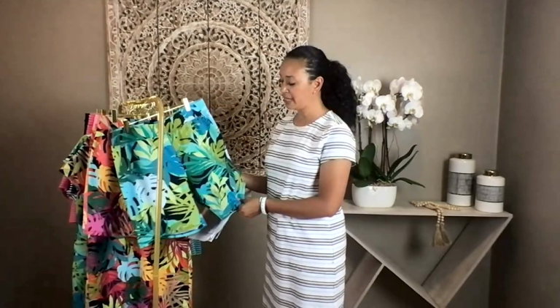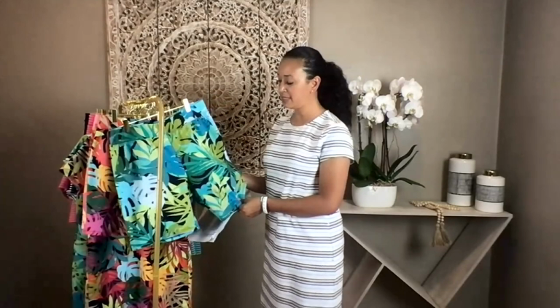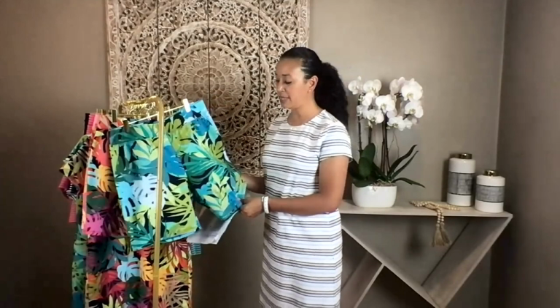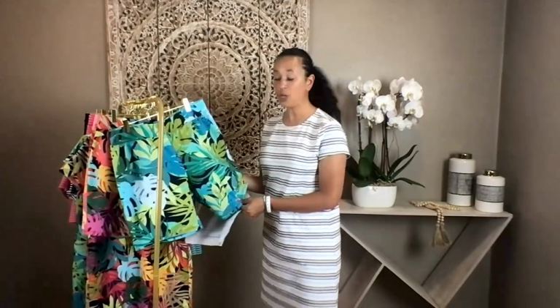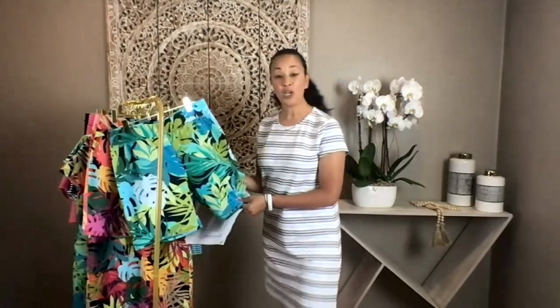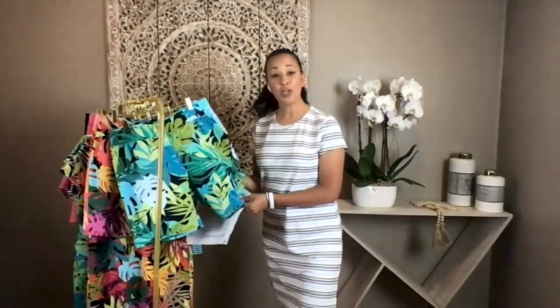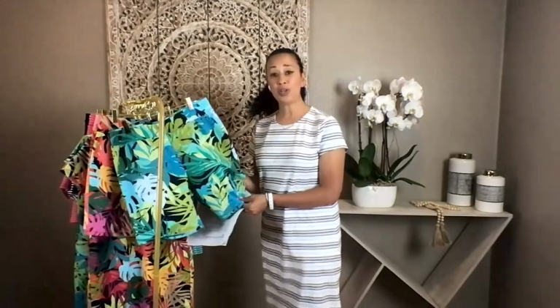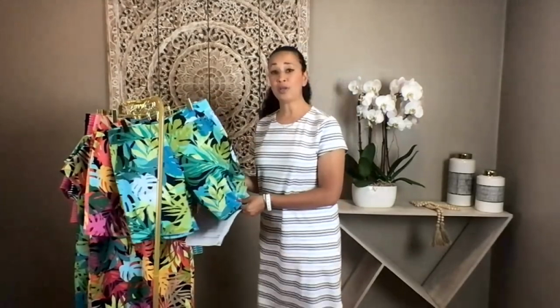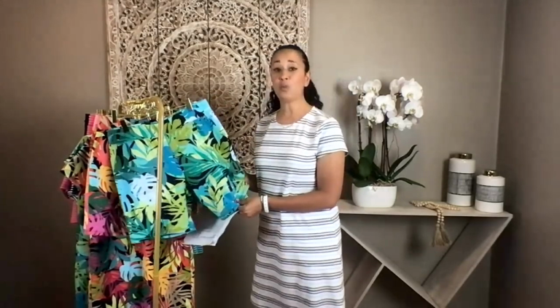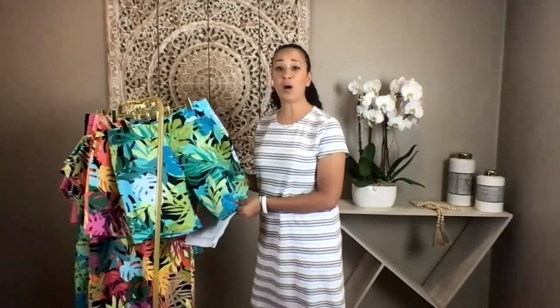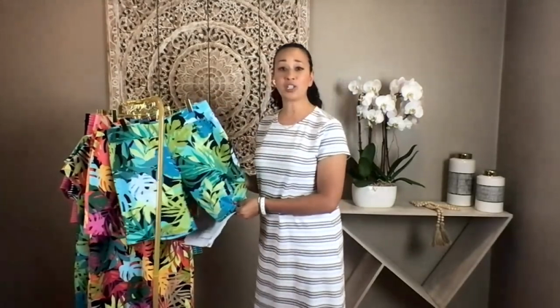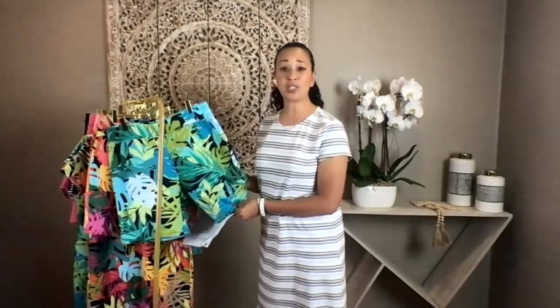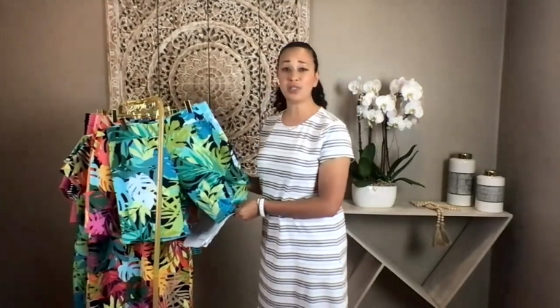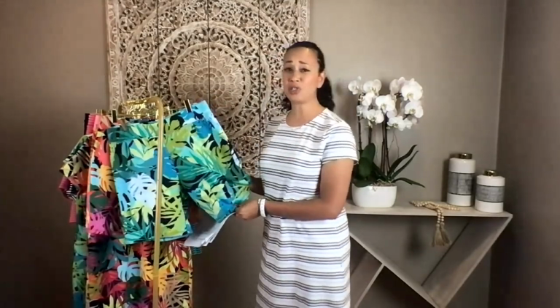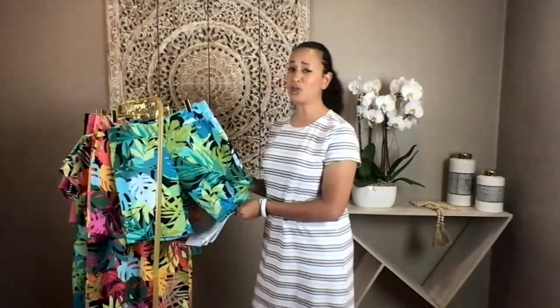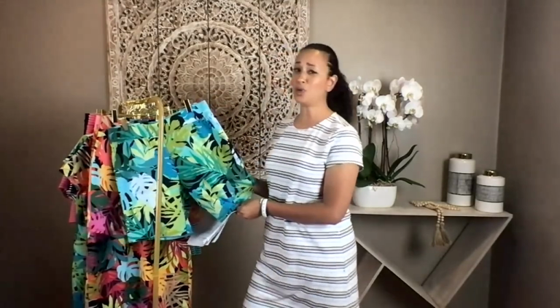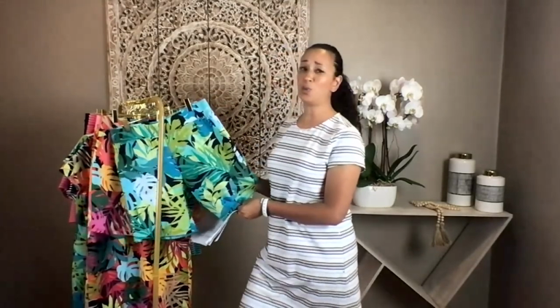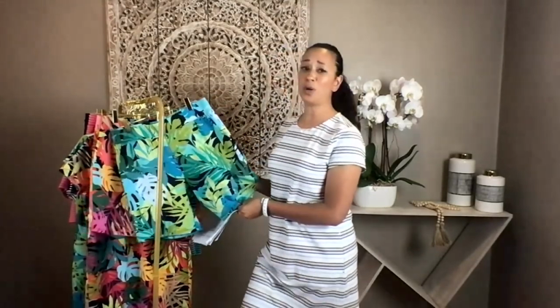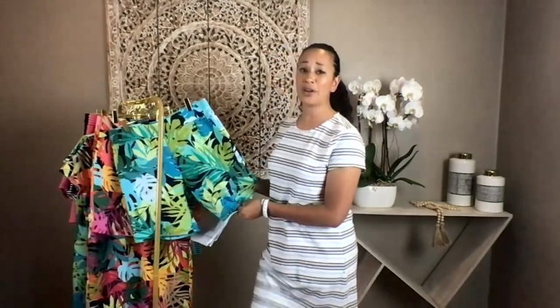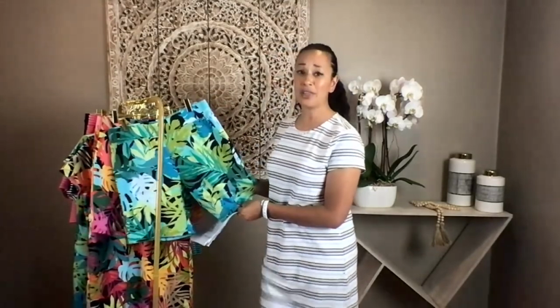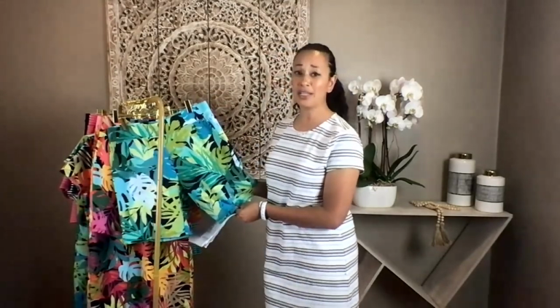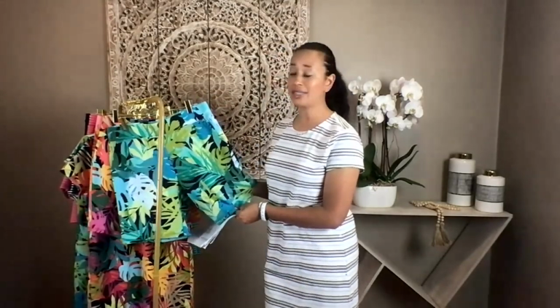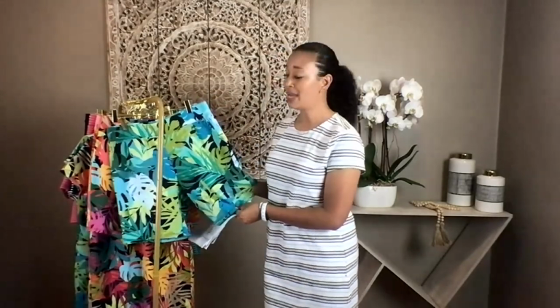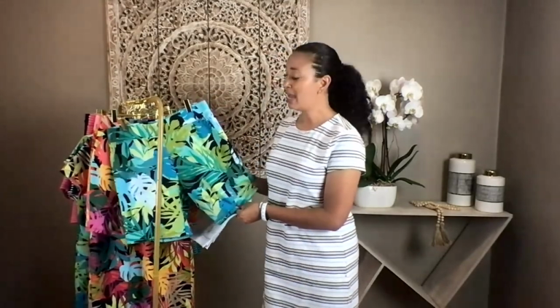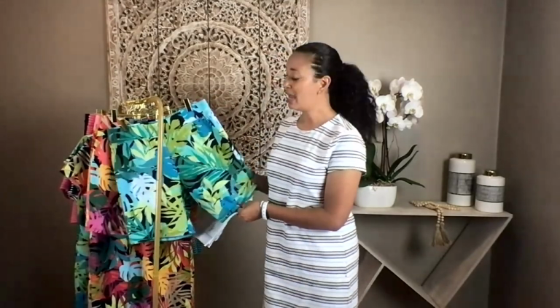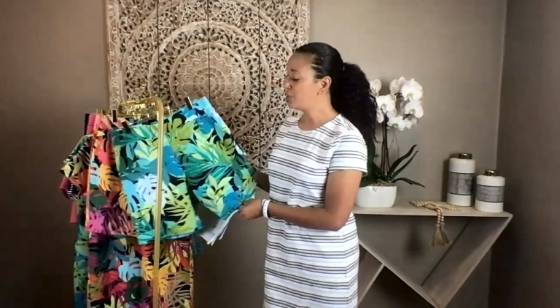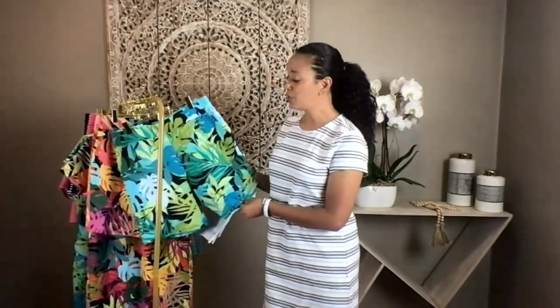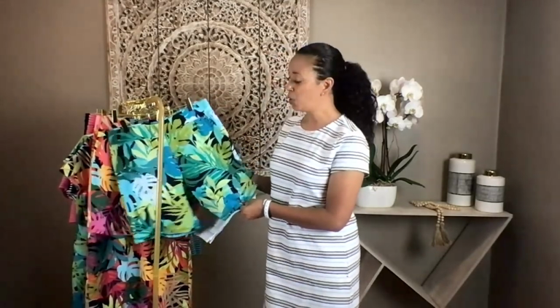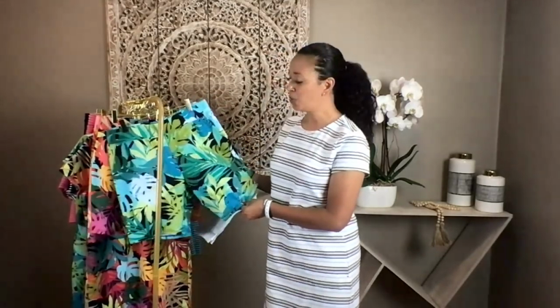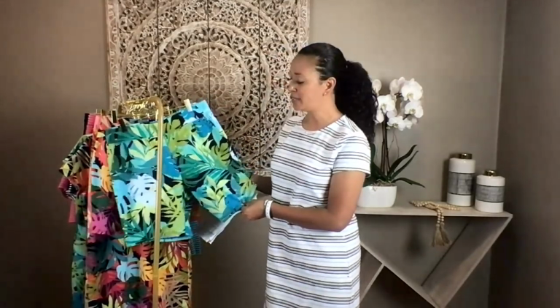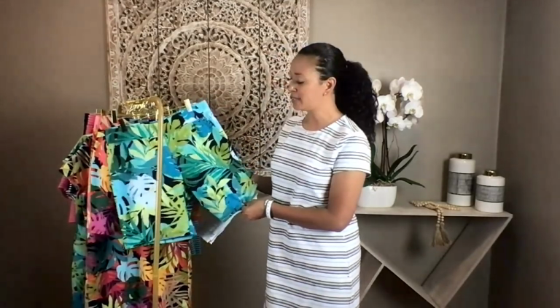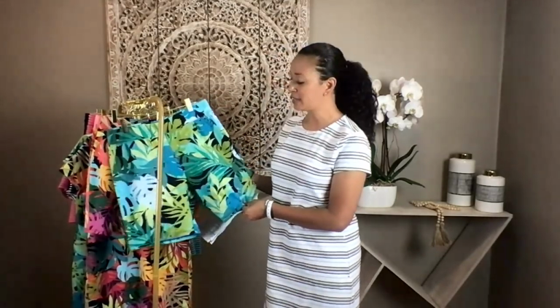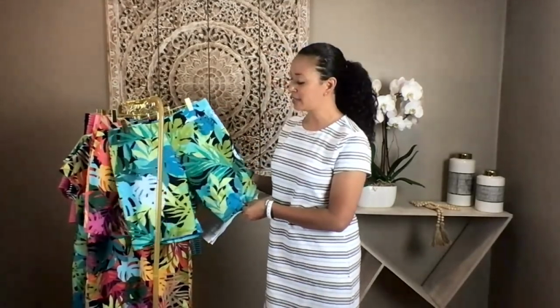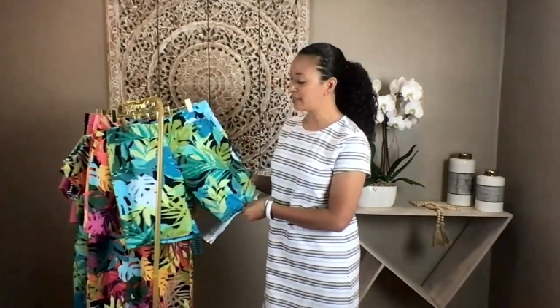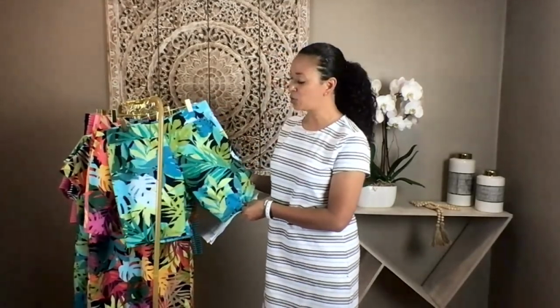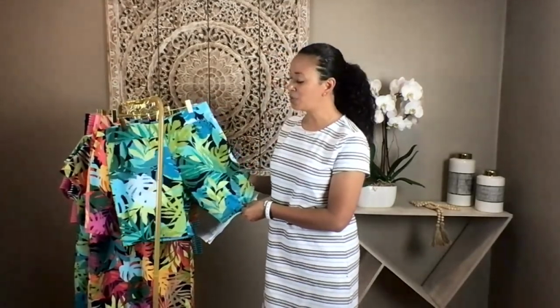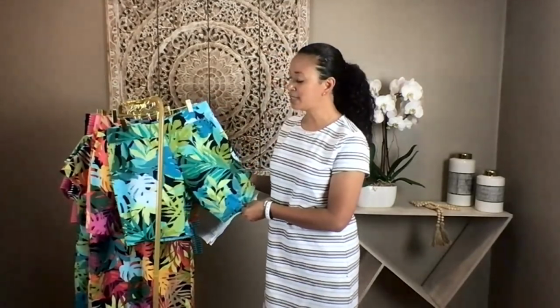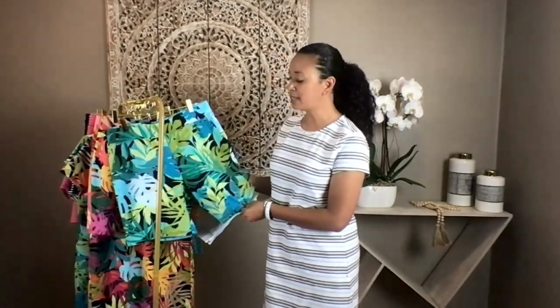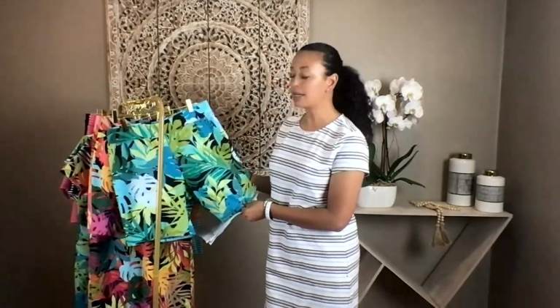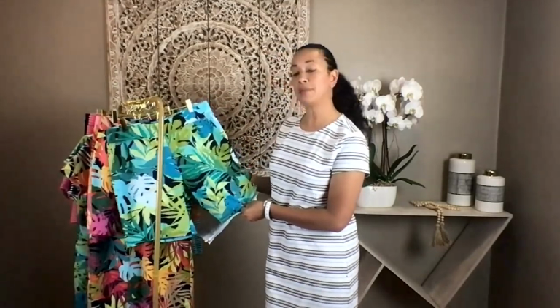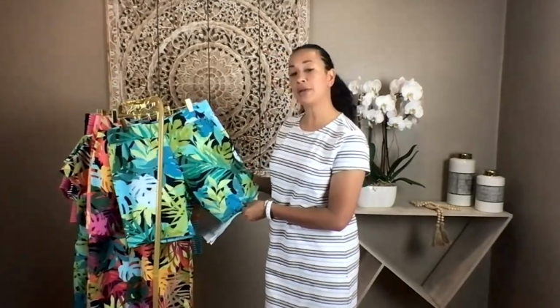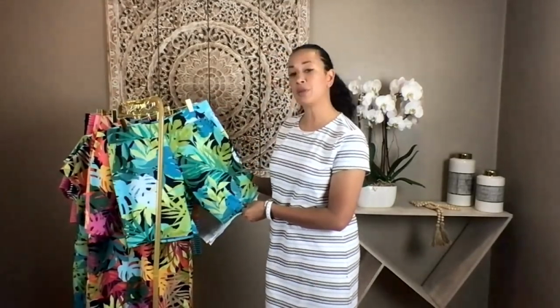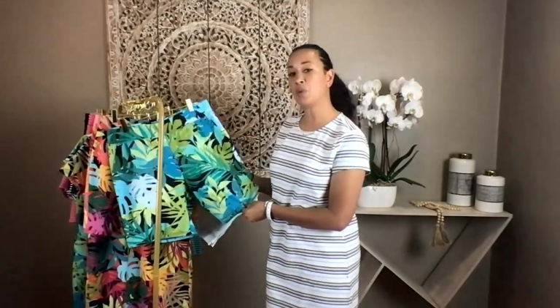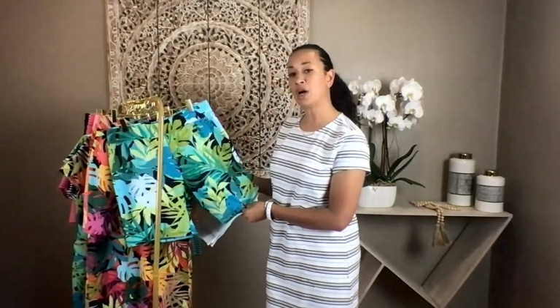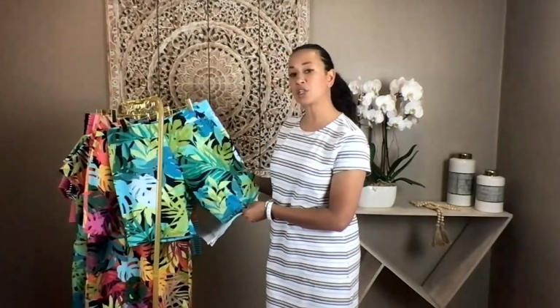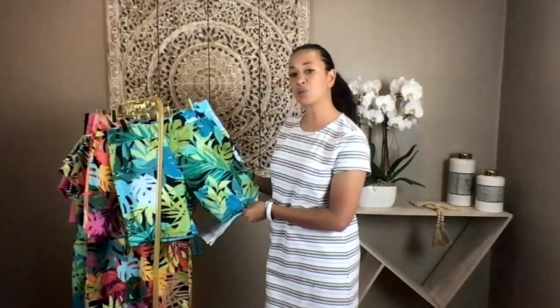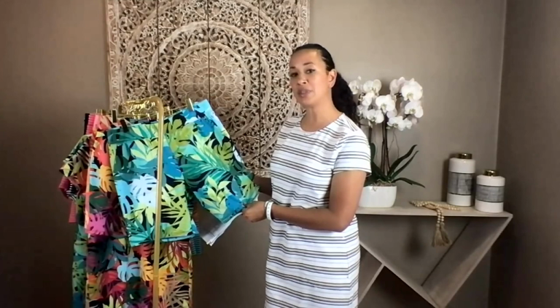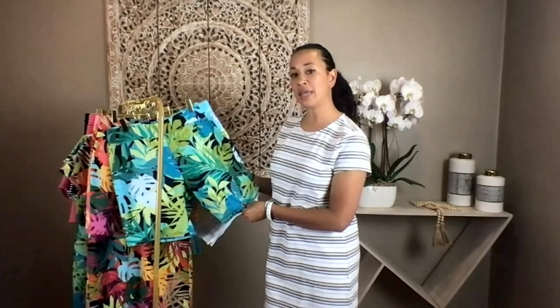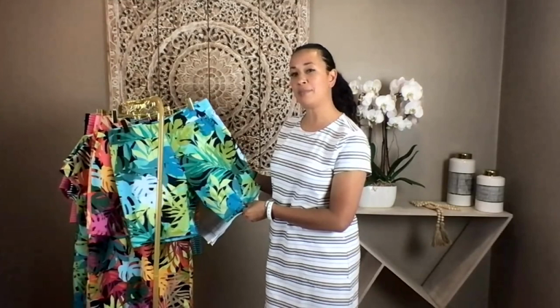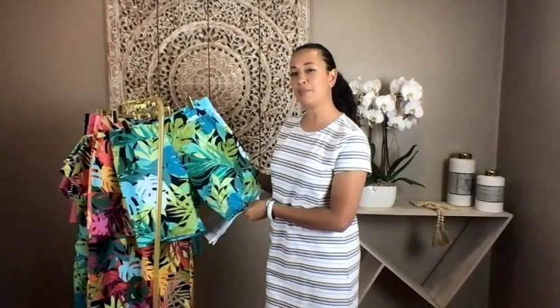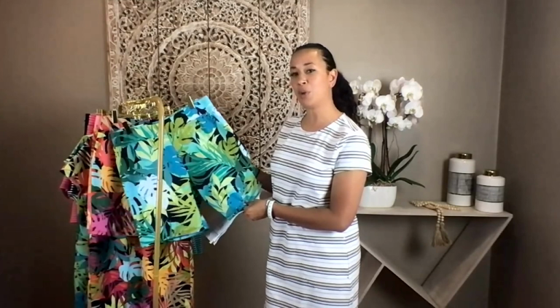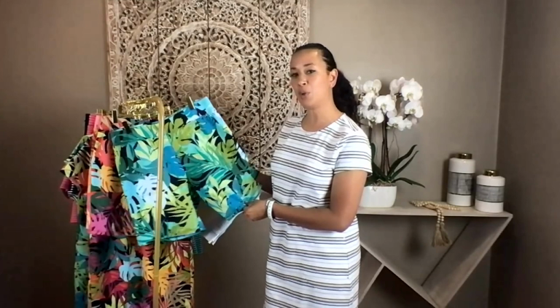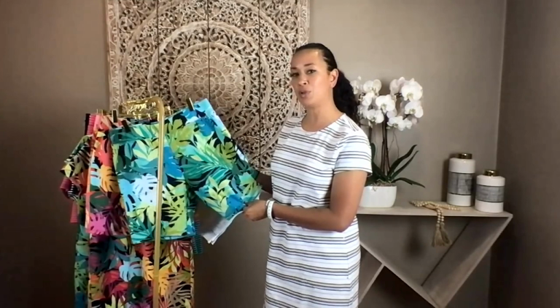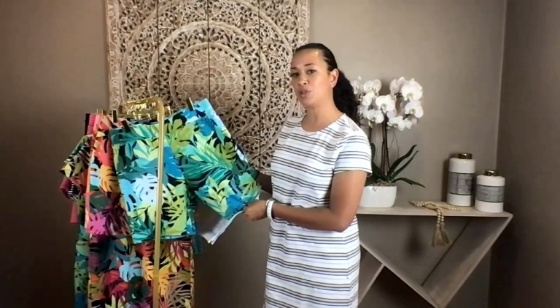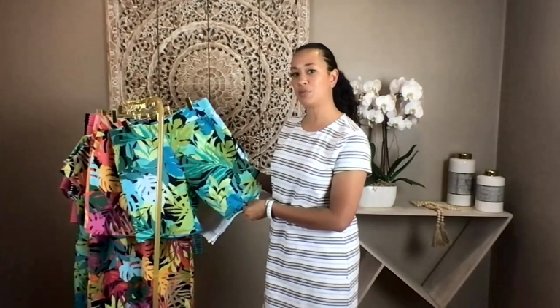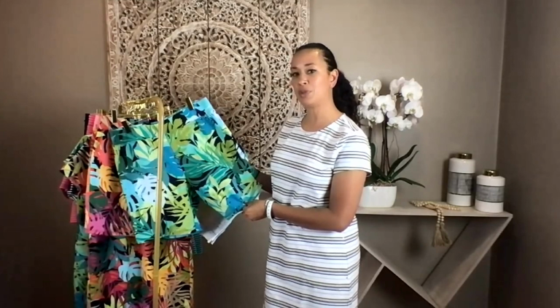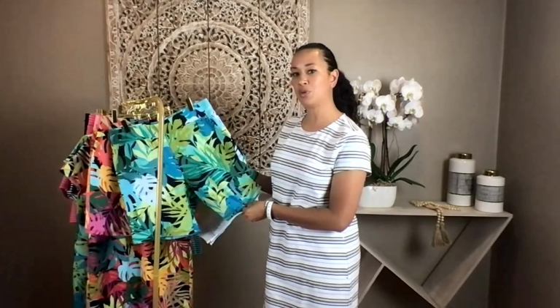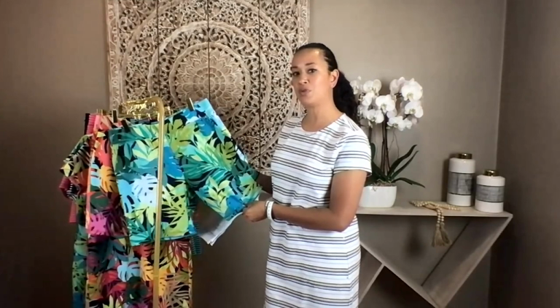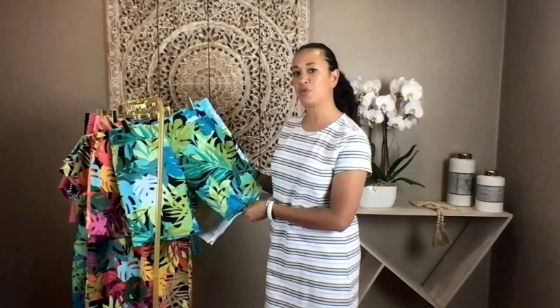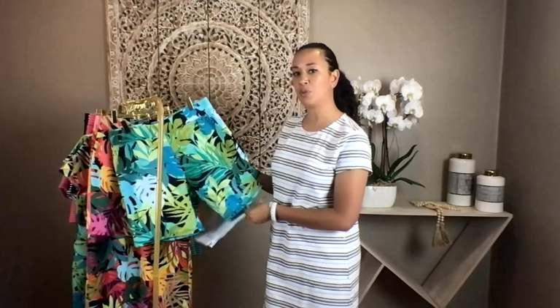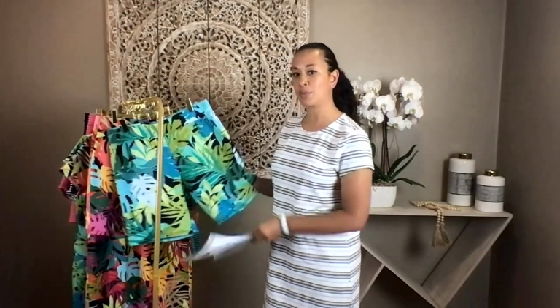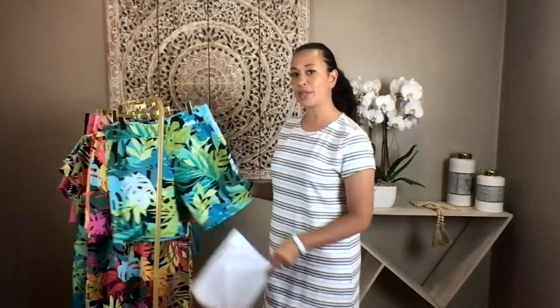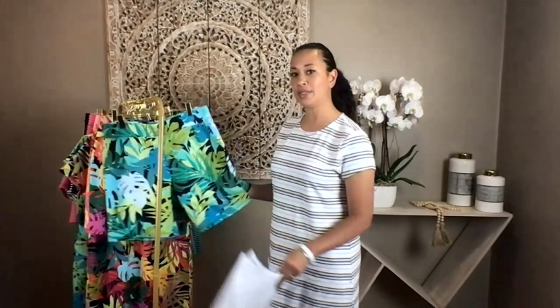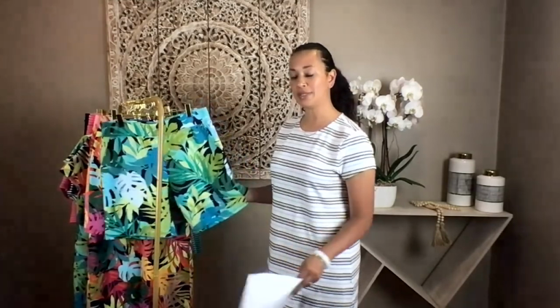You're going to wash this, you're going to wear this, and it's always going to come out of the wash with that original, beautiful print.